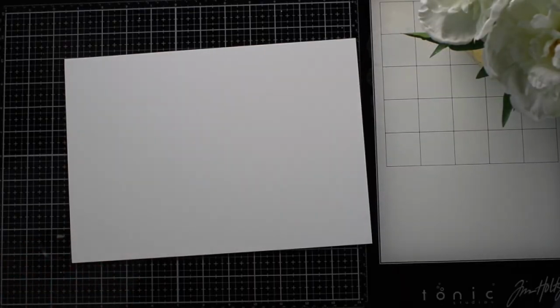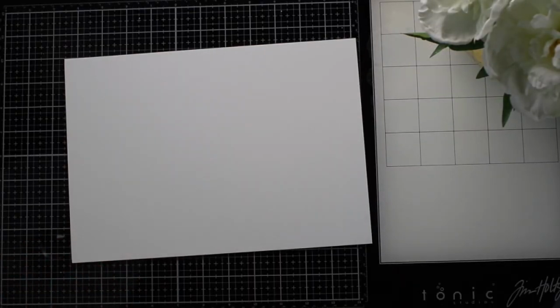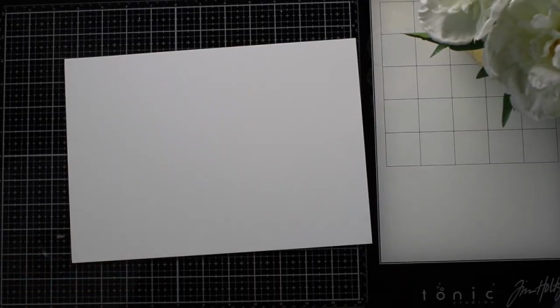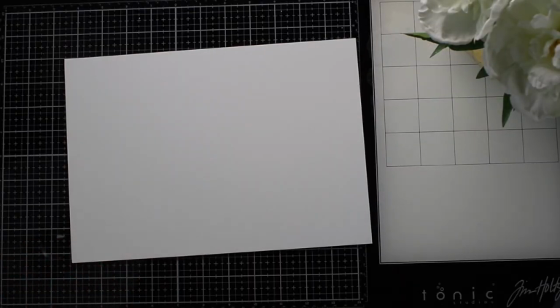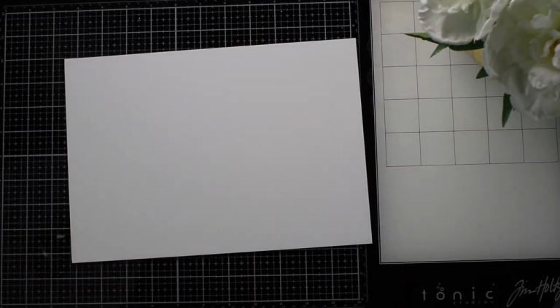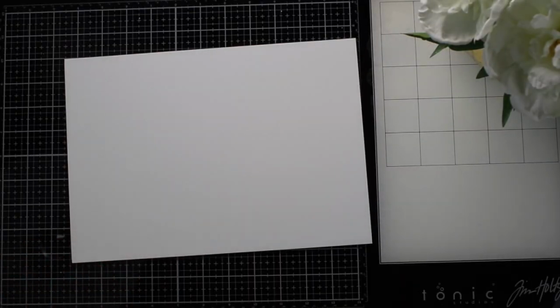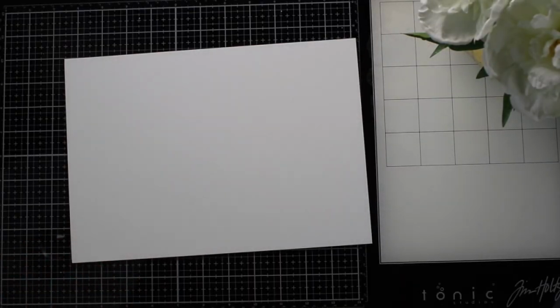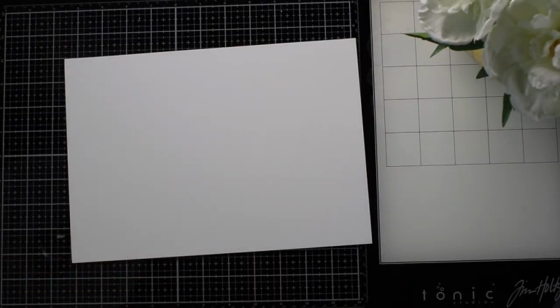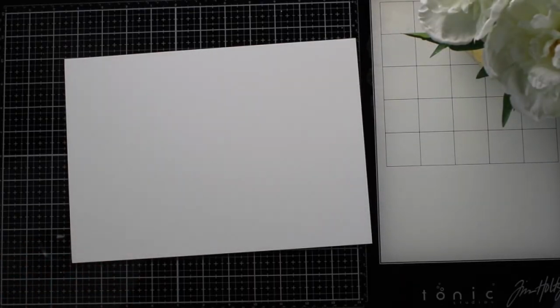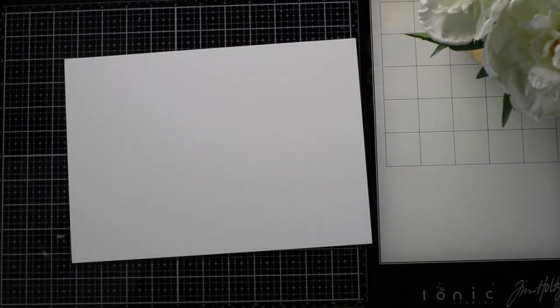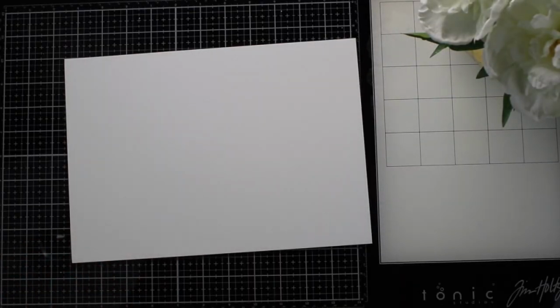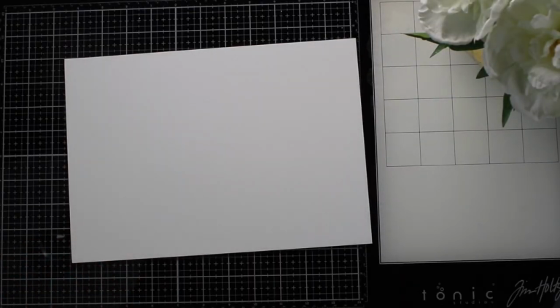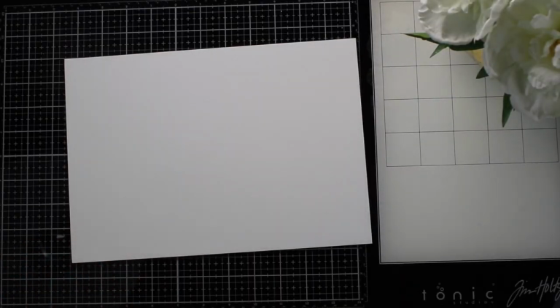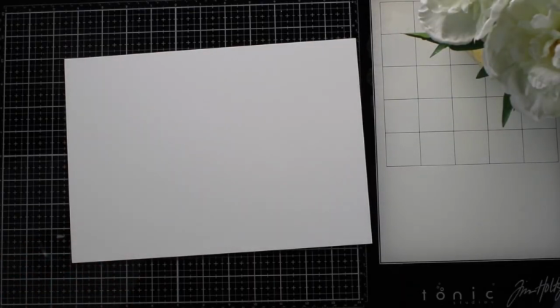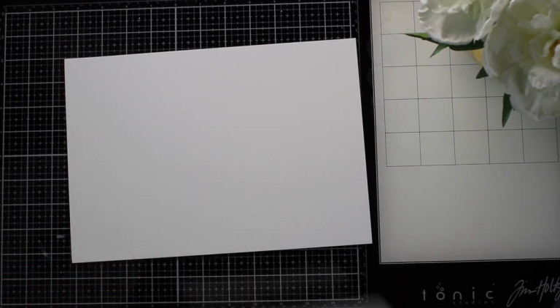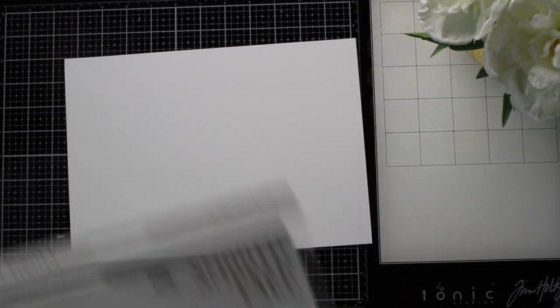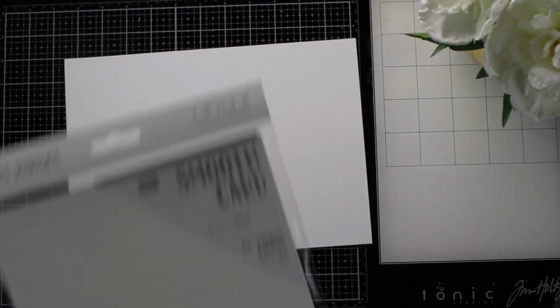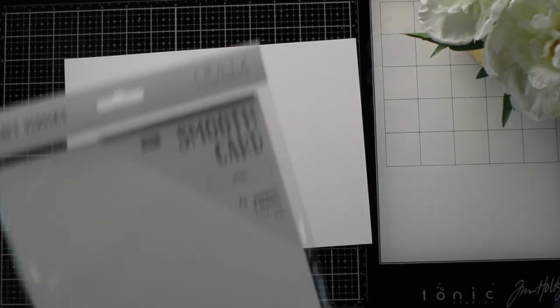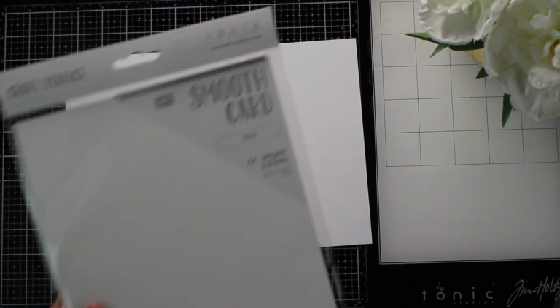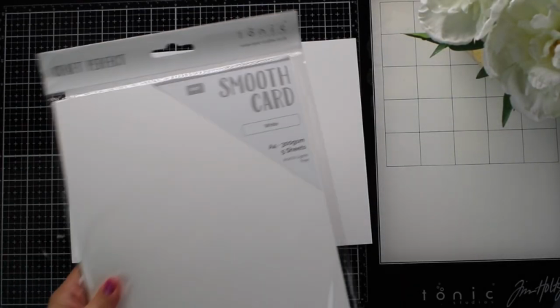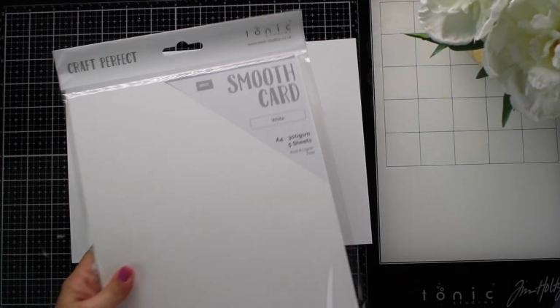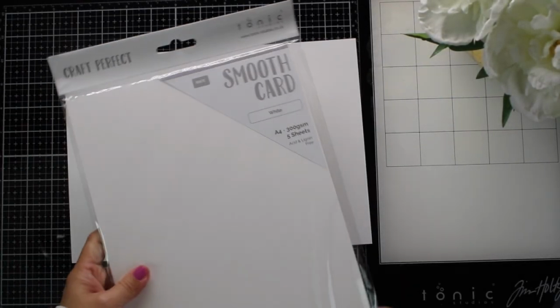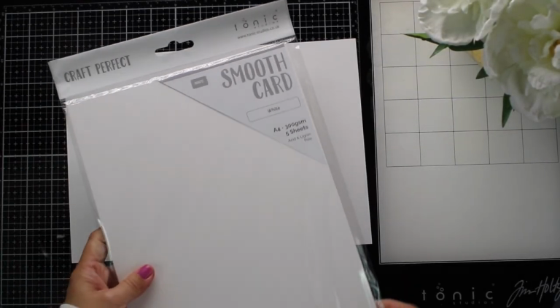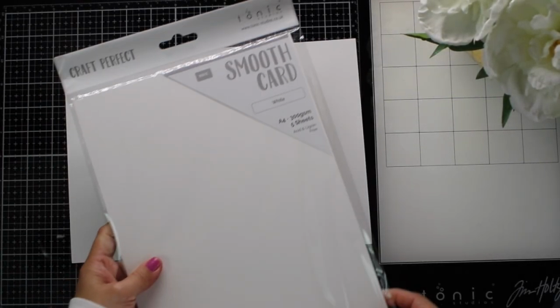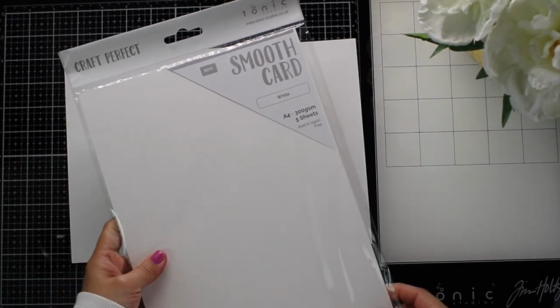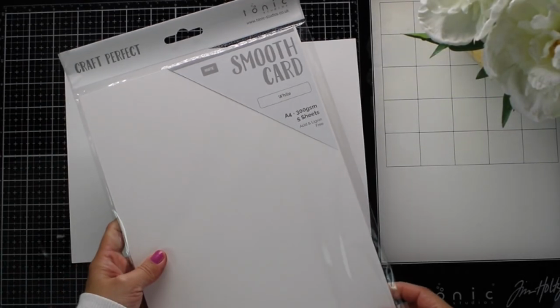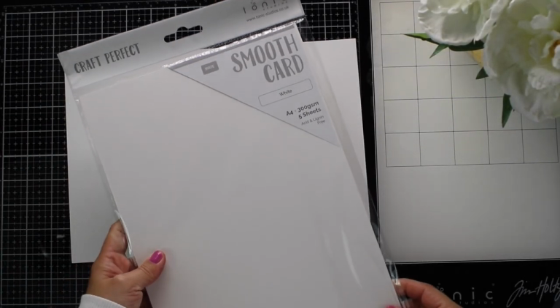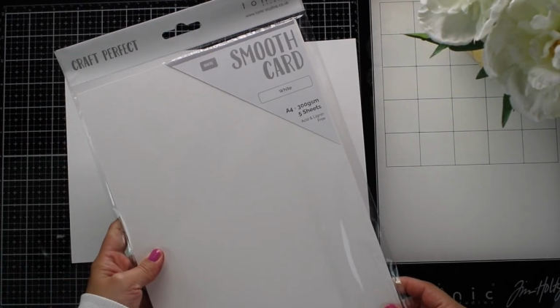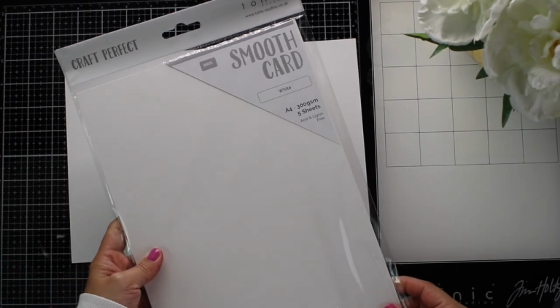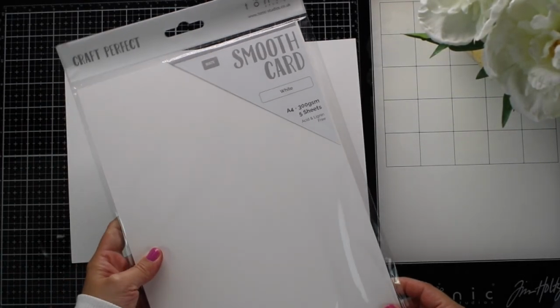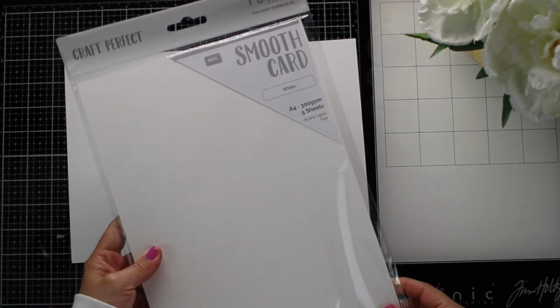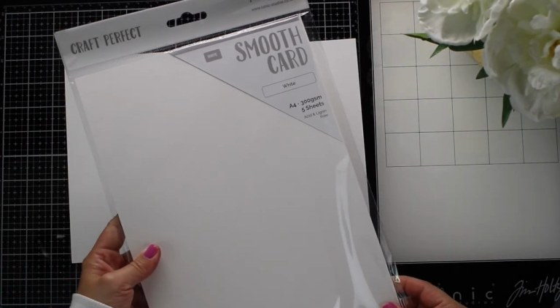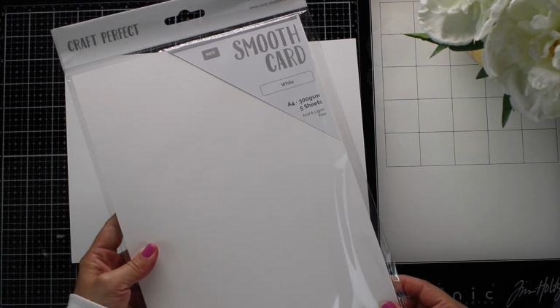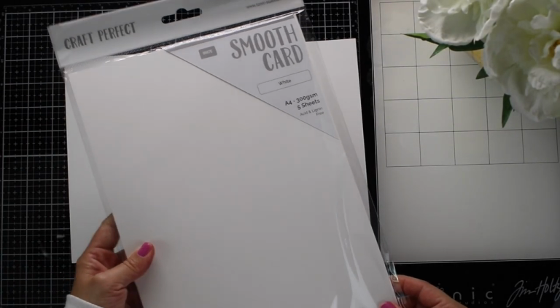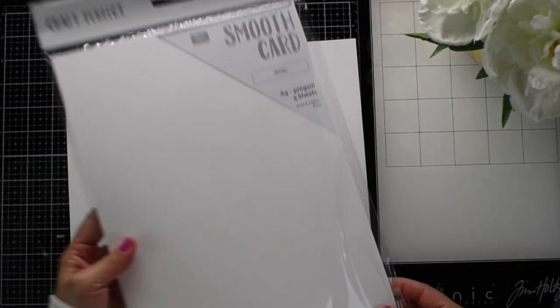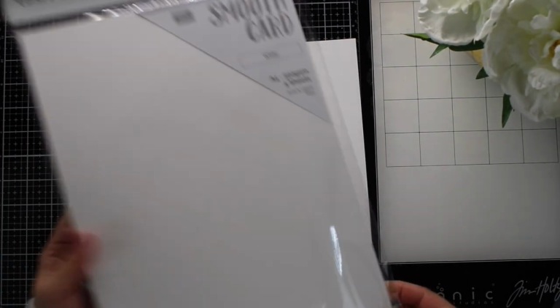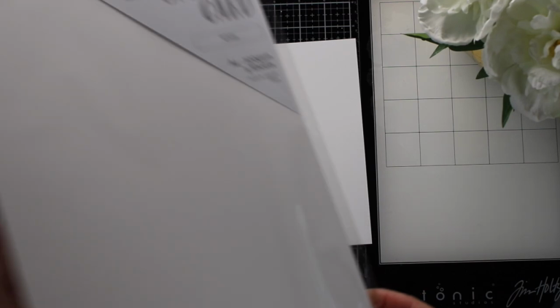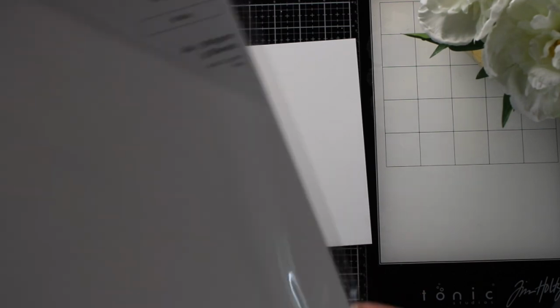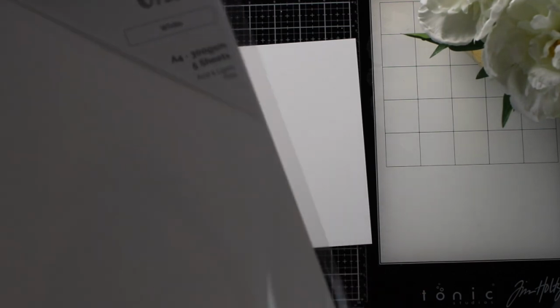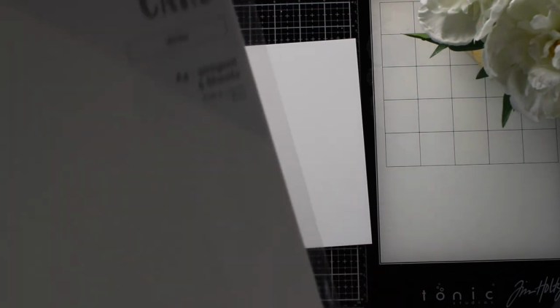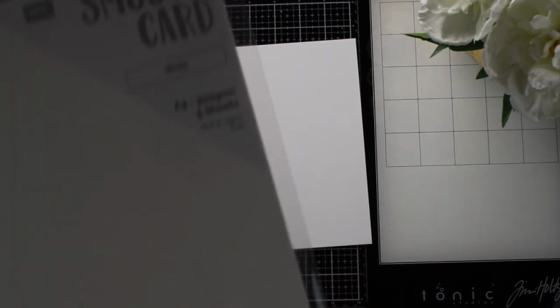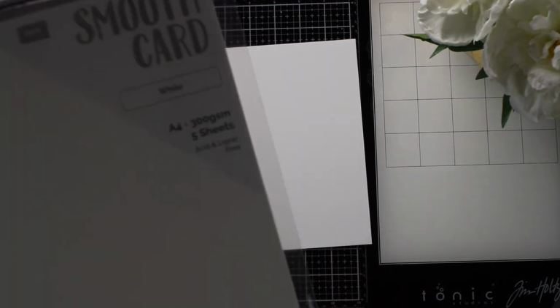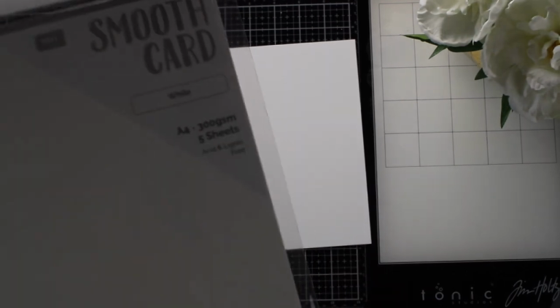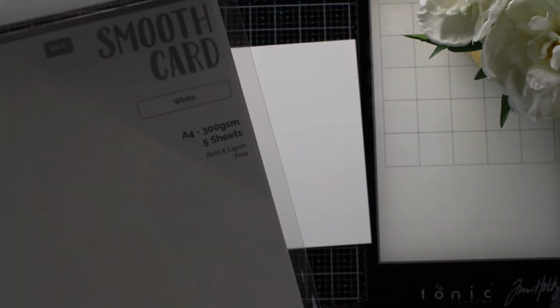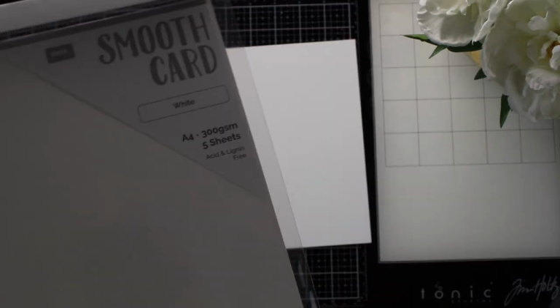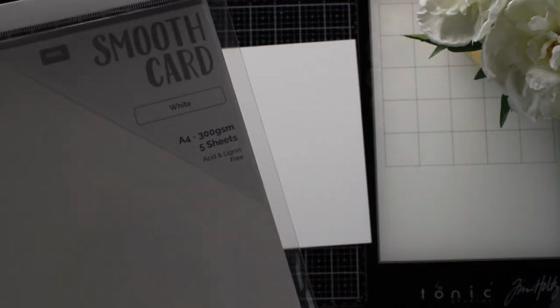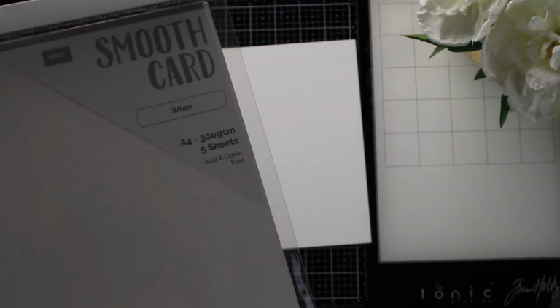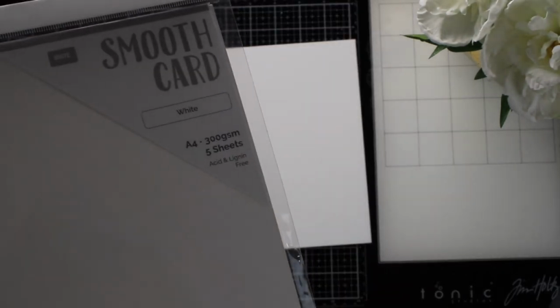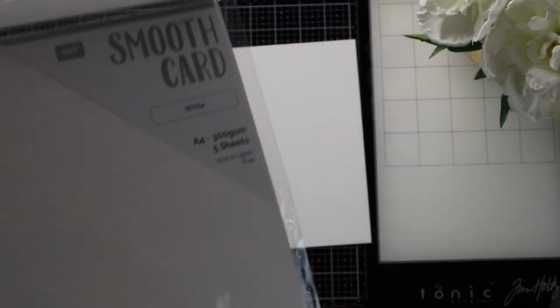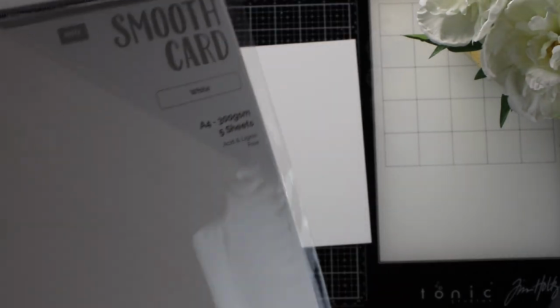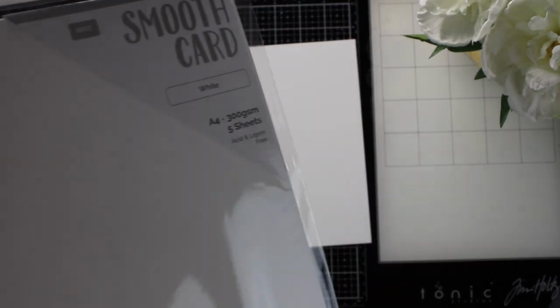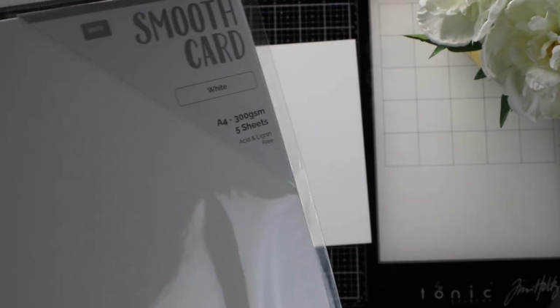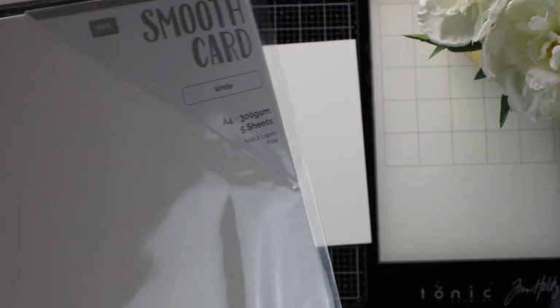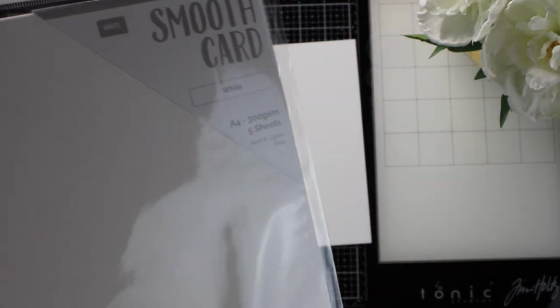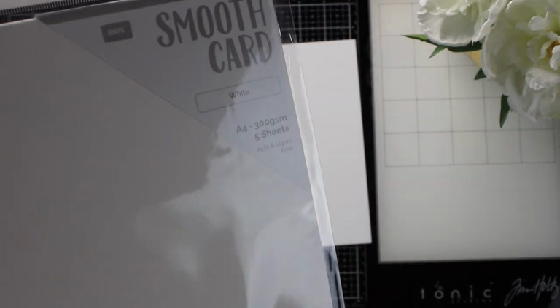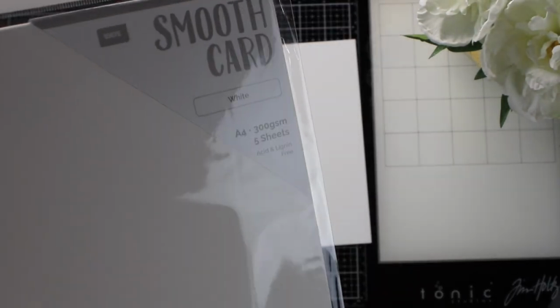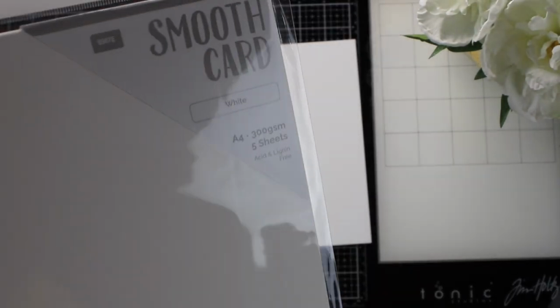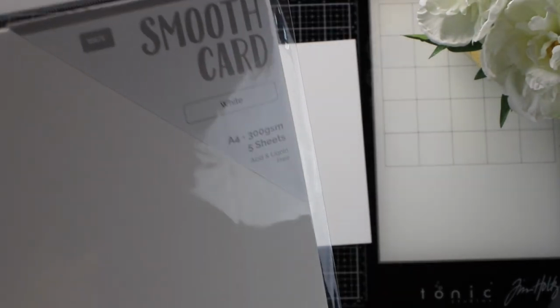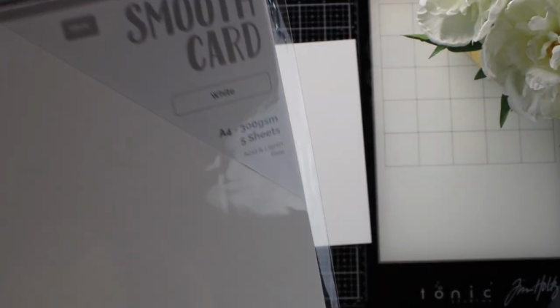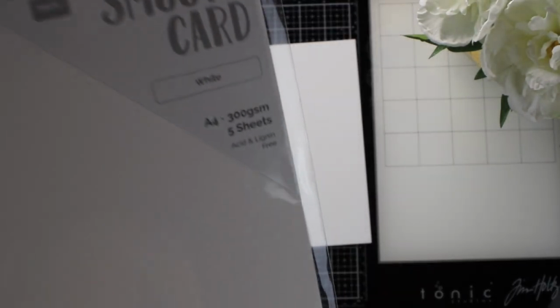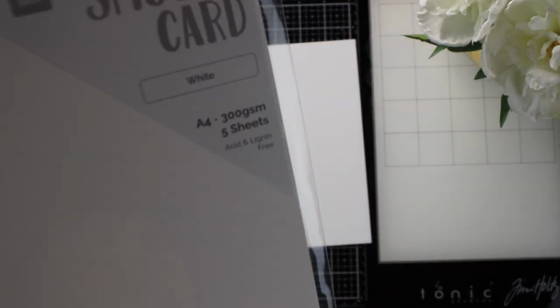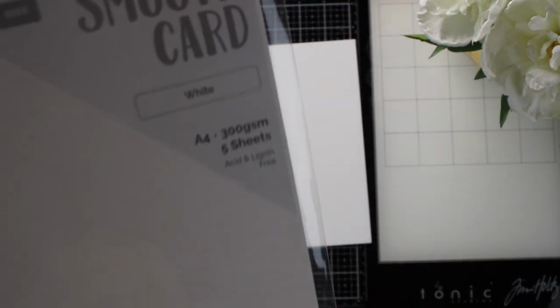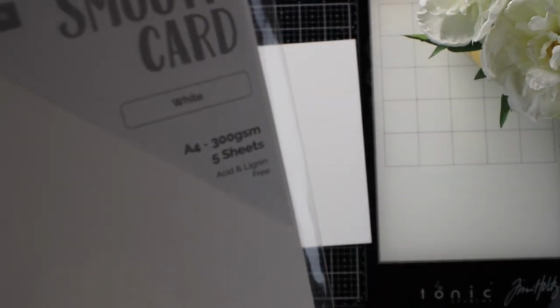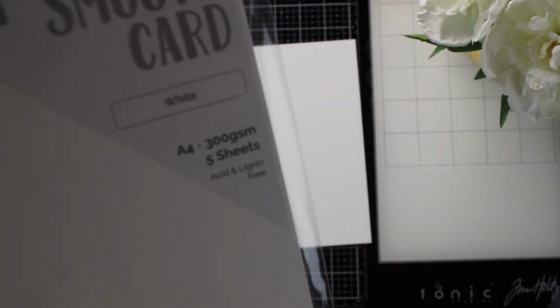Today I want to share with you super easy ideas to make cards and also to stamp your boxes or 3D projects.